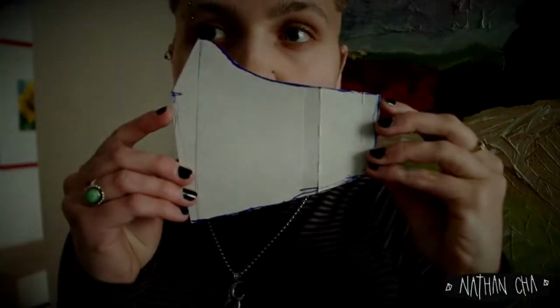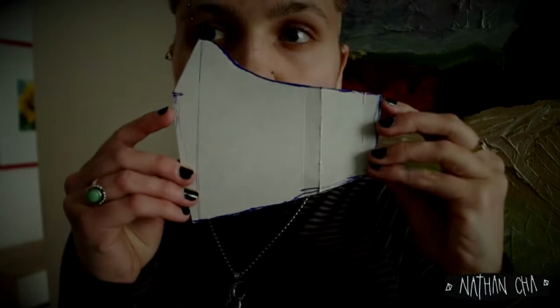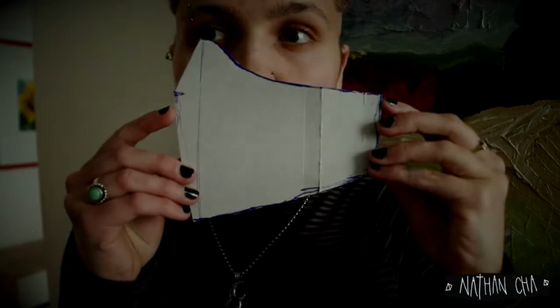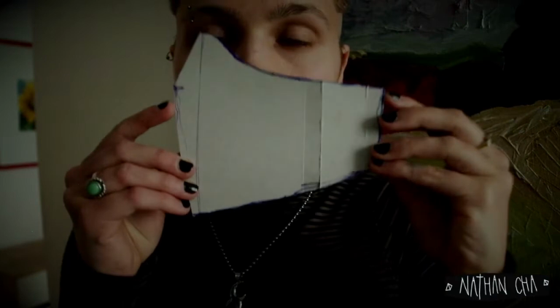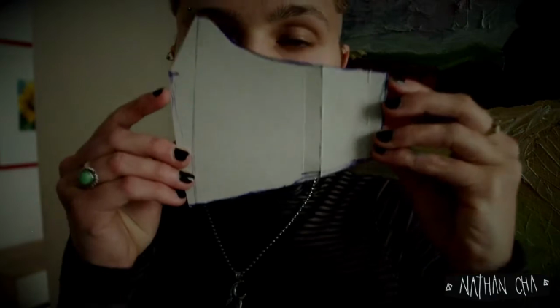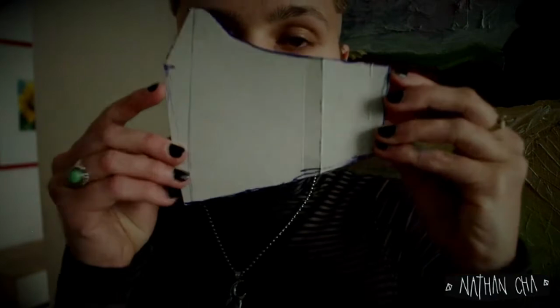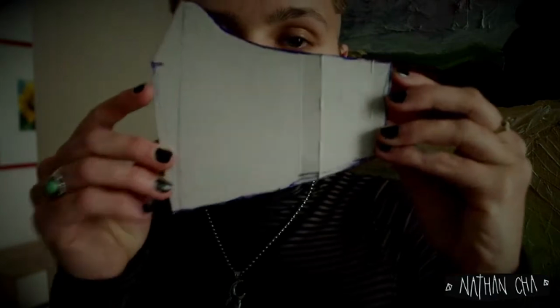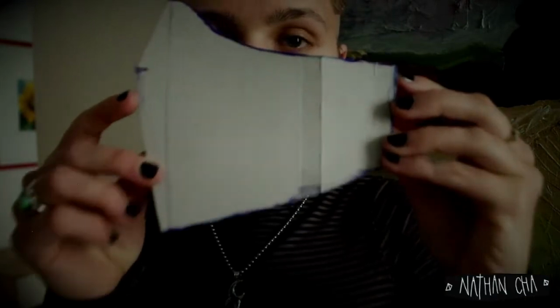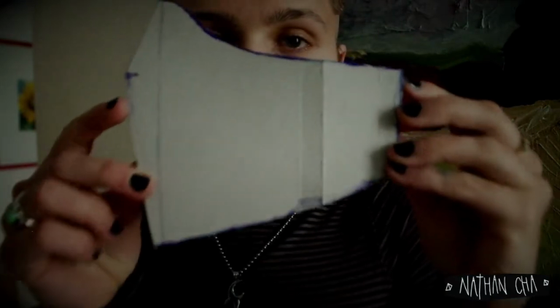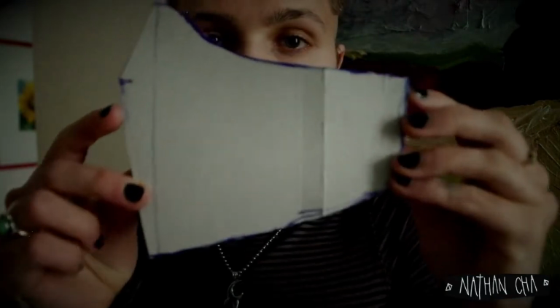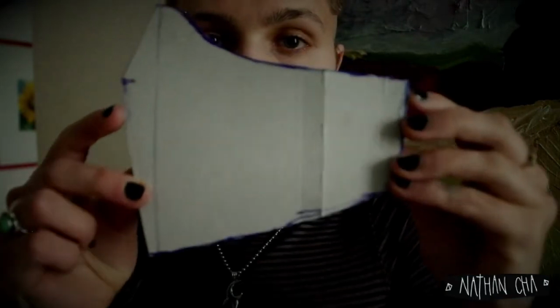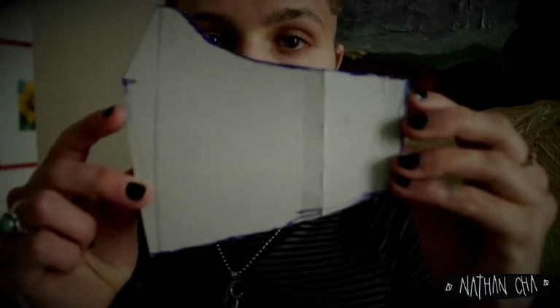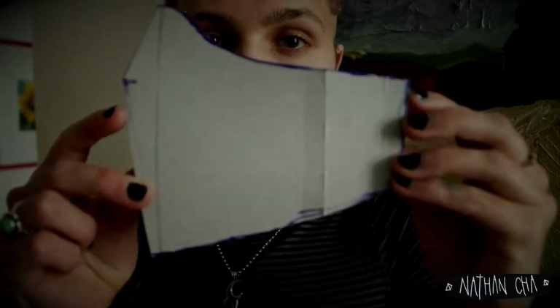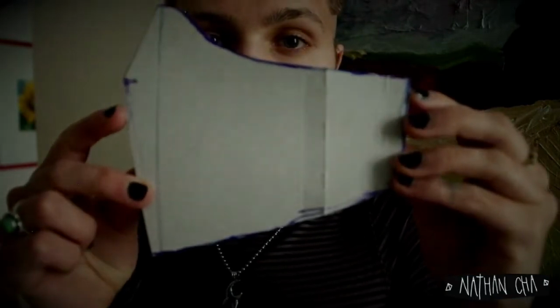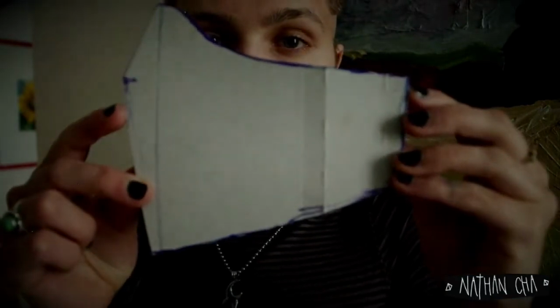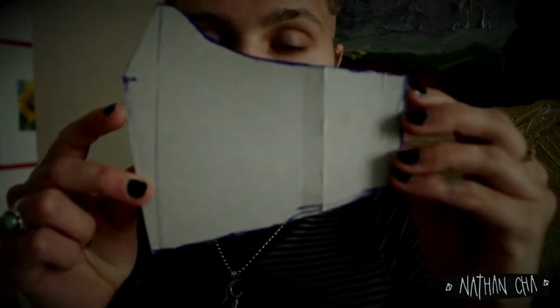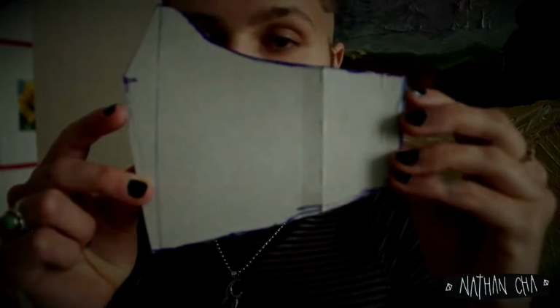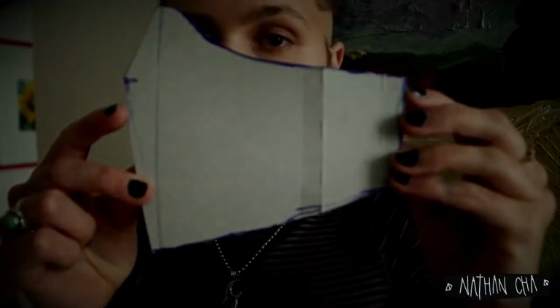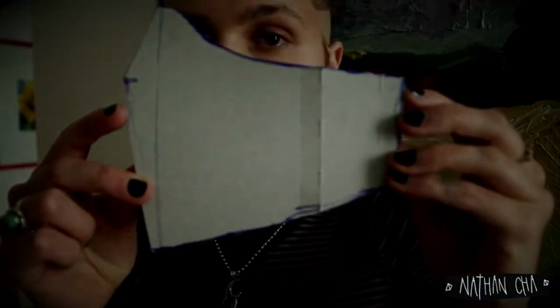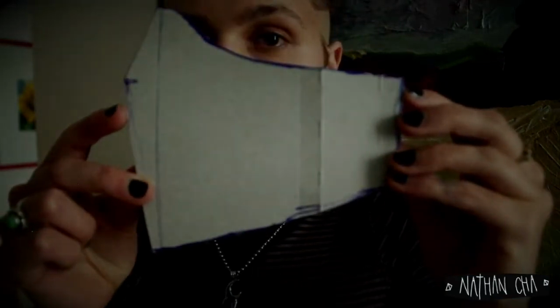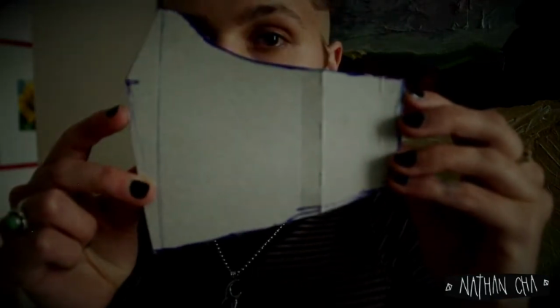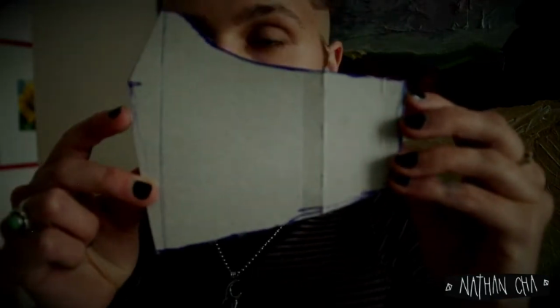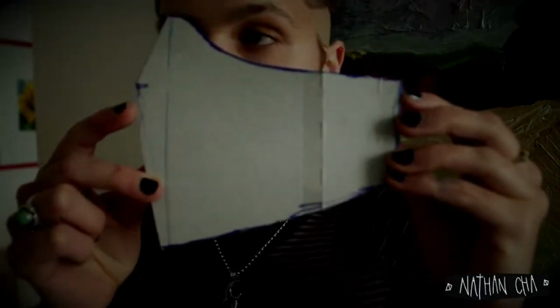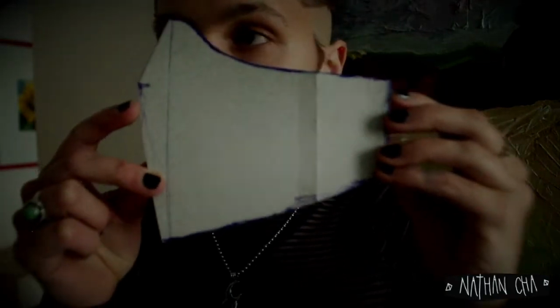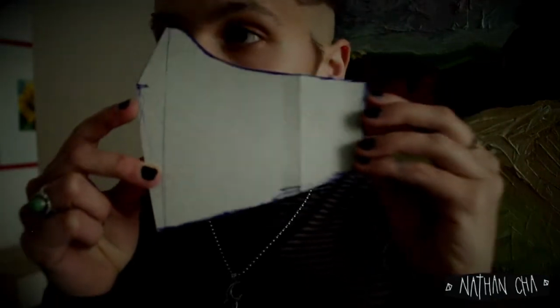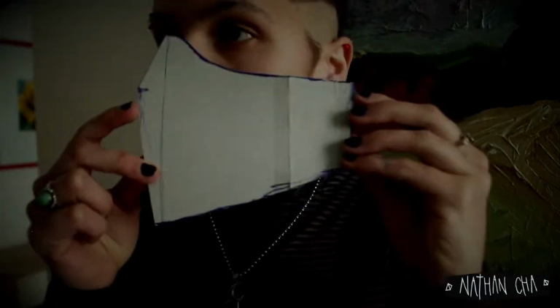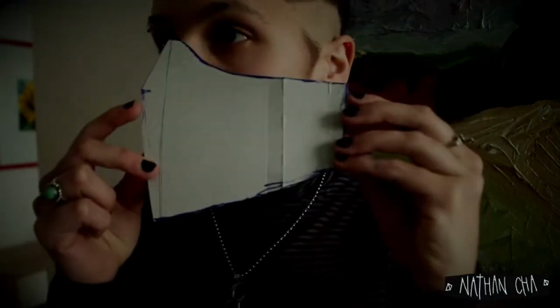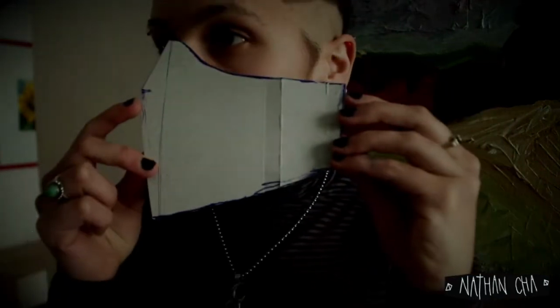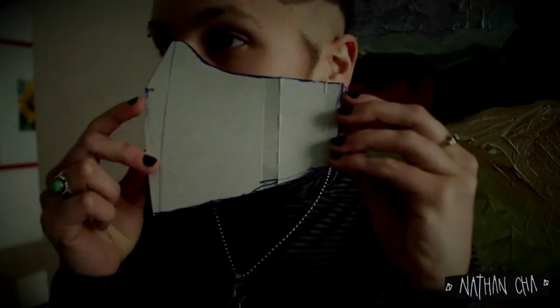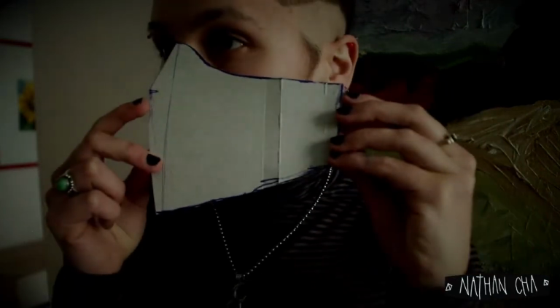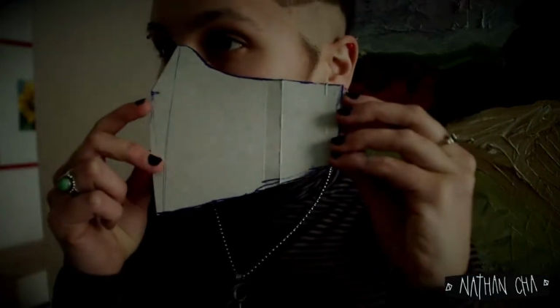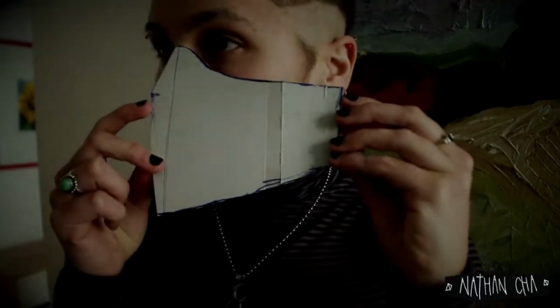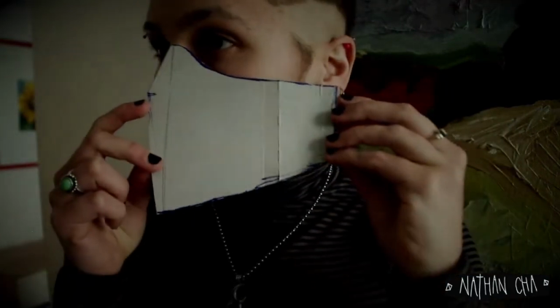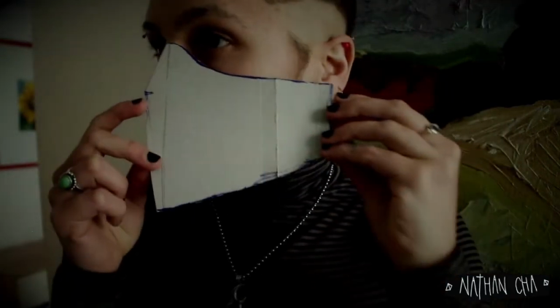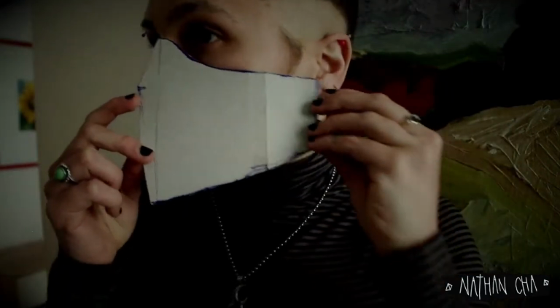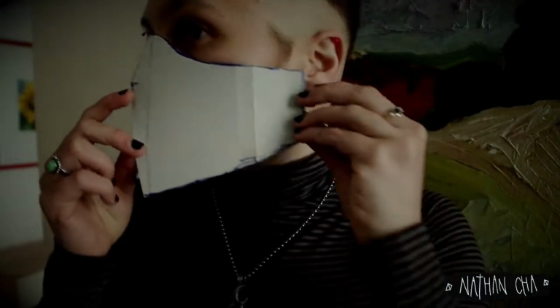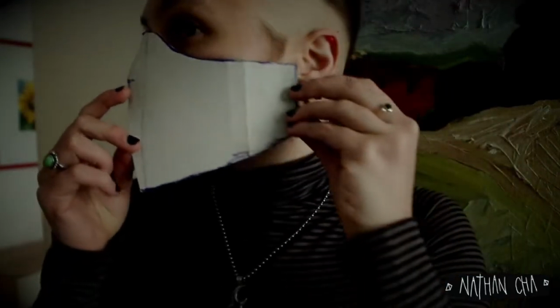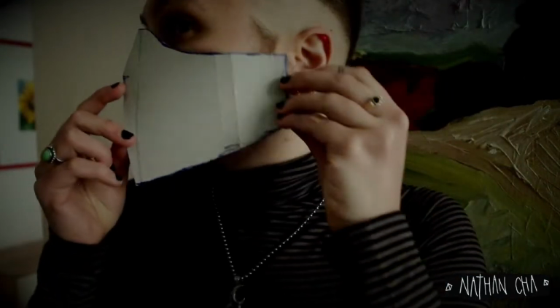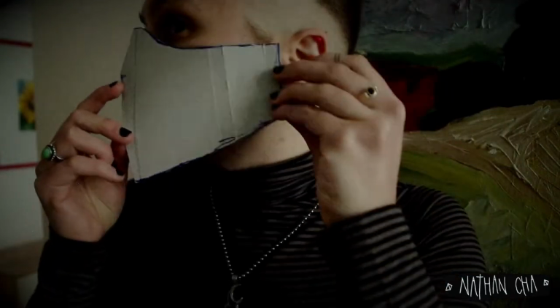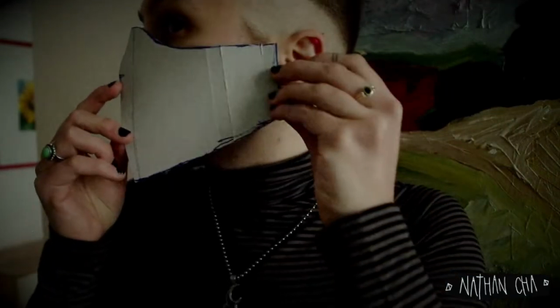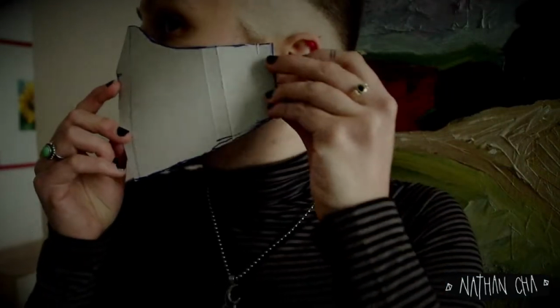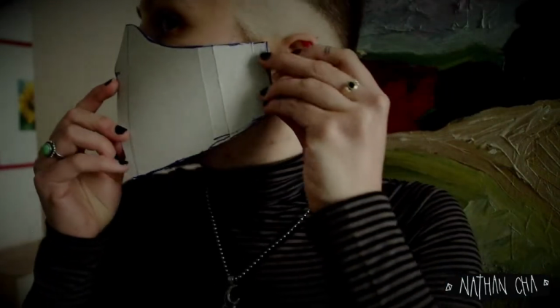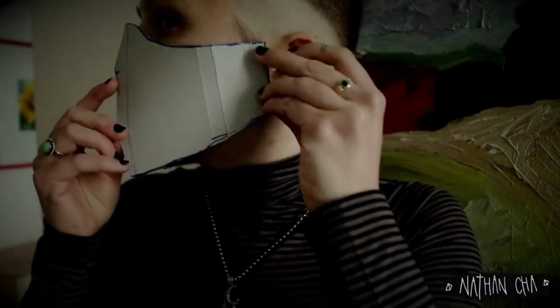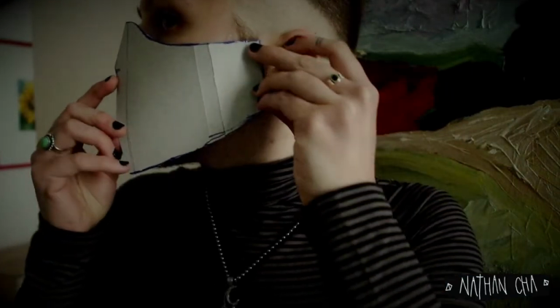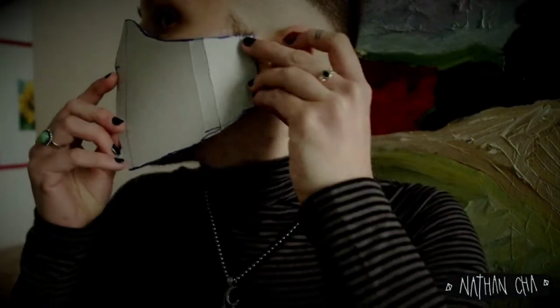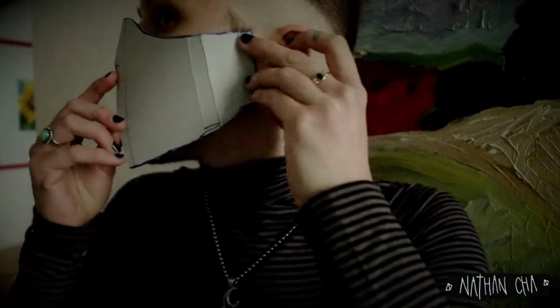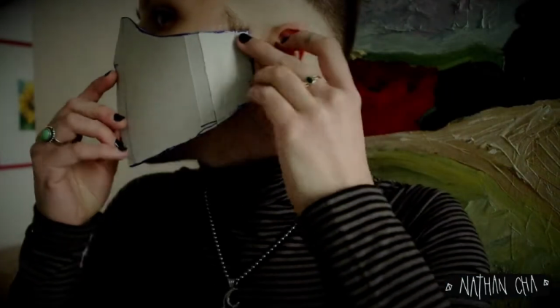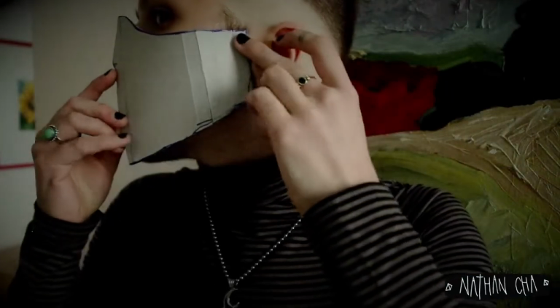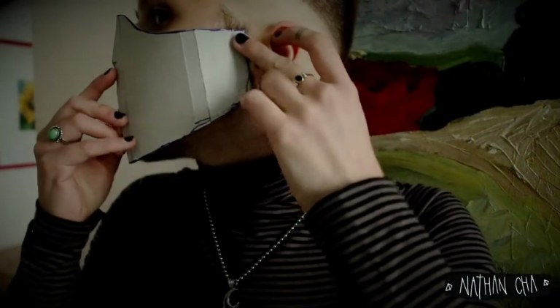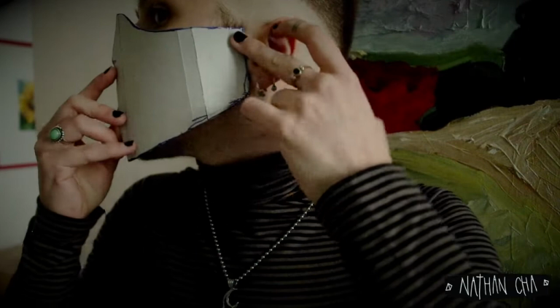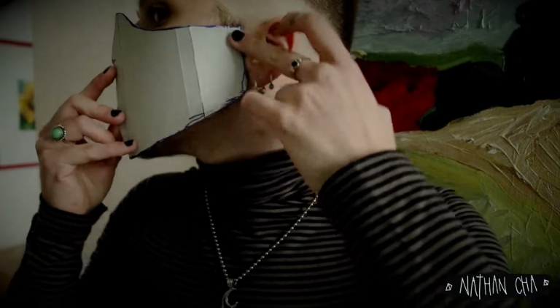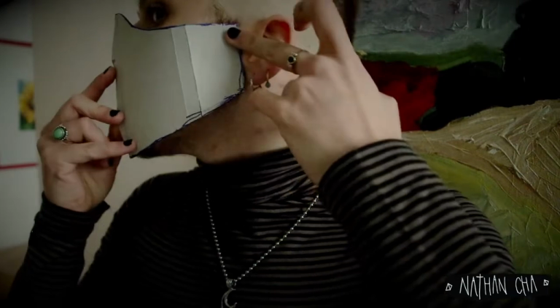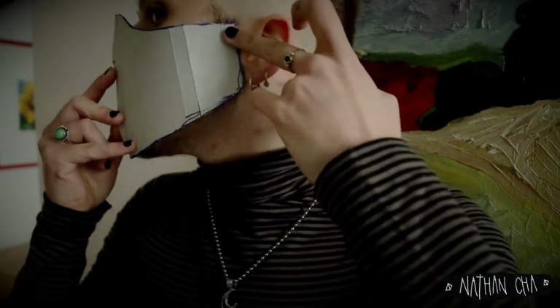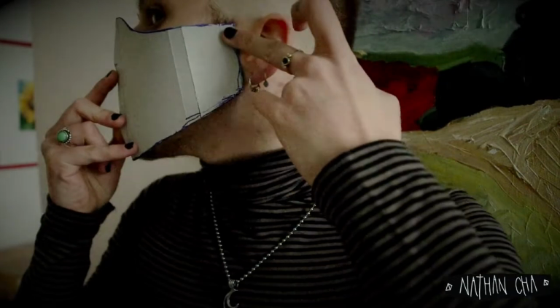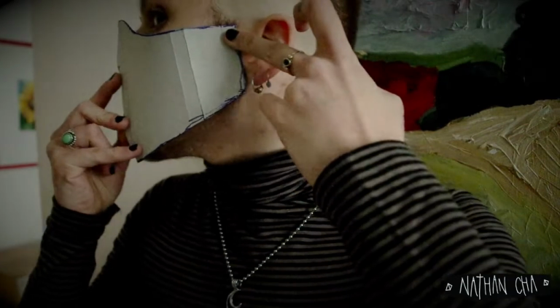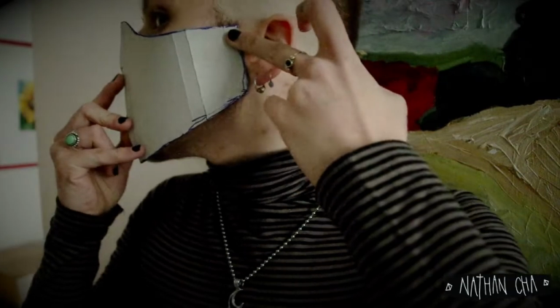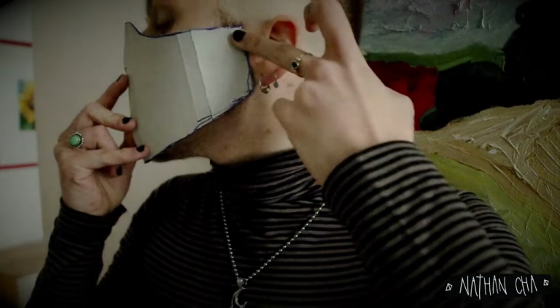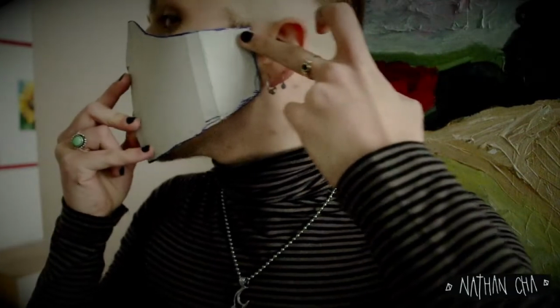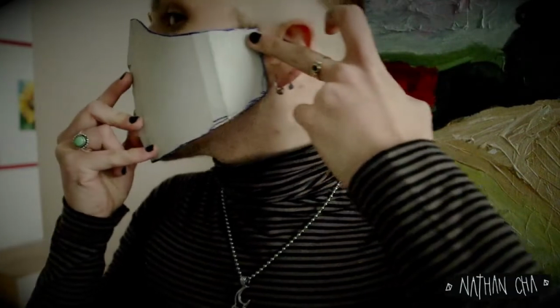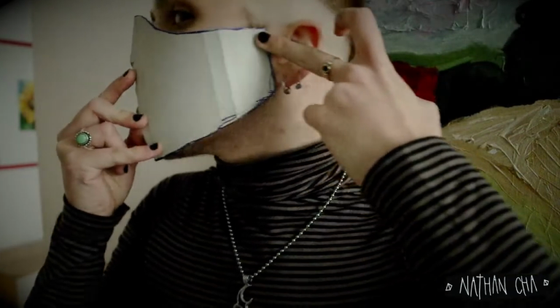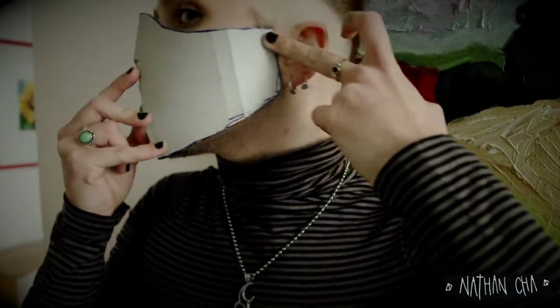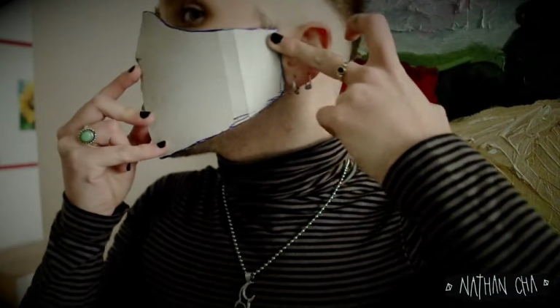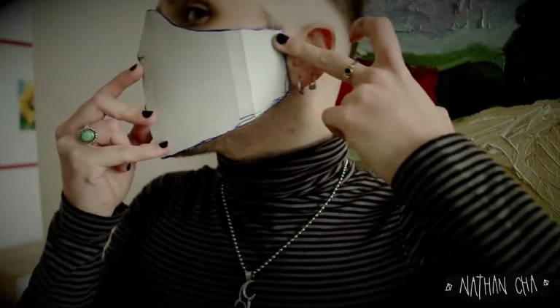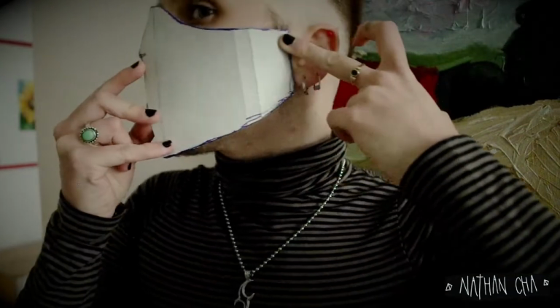After having created a bit more of a dynamic line that is modeled perfectly on your face, we are now ready for a last fit check.